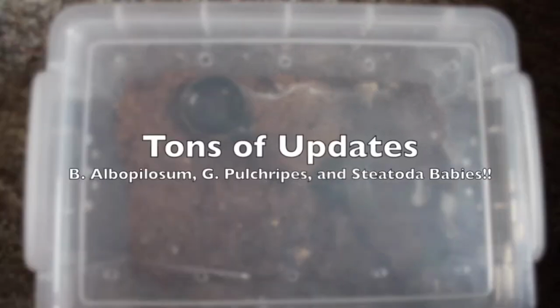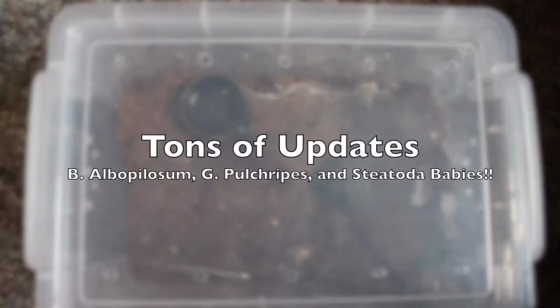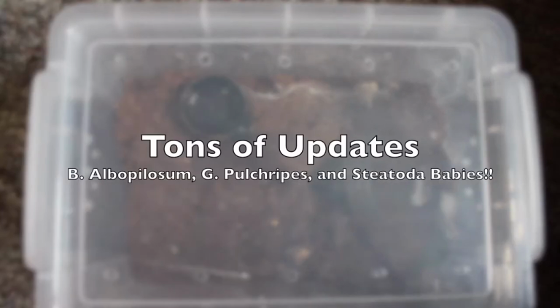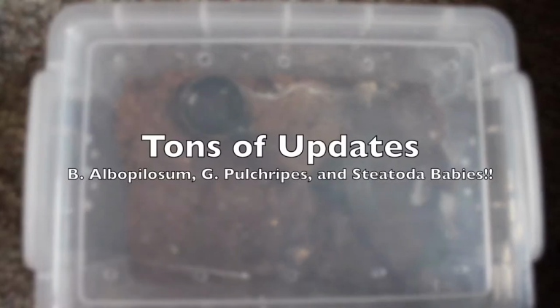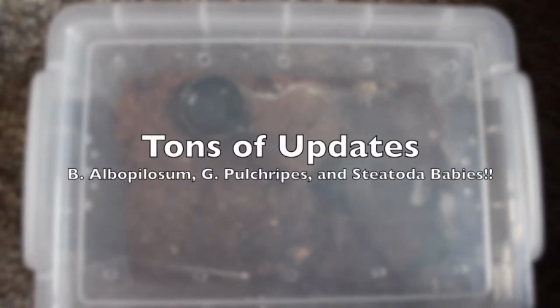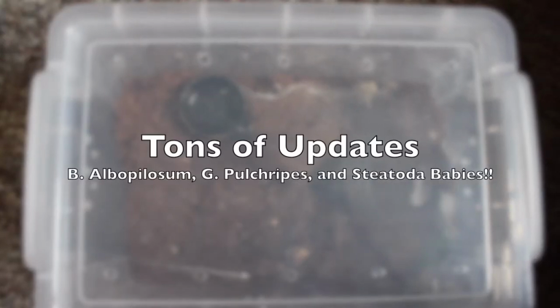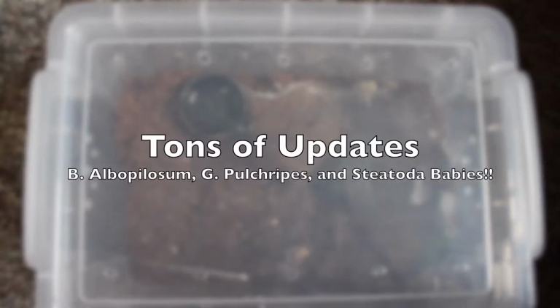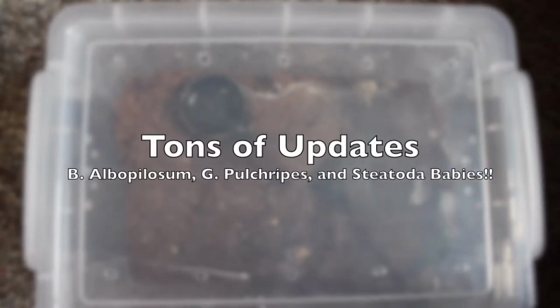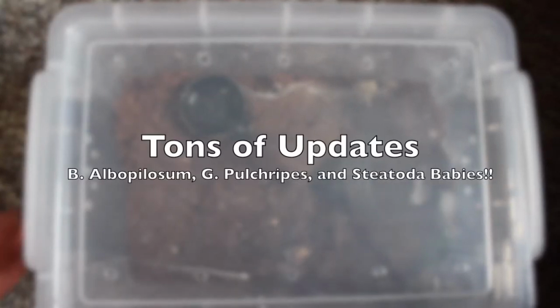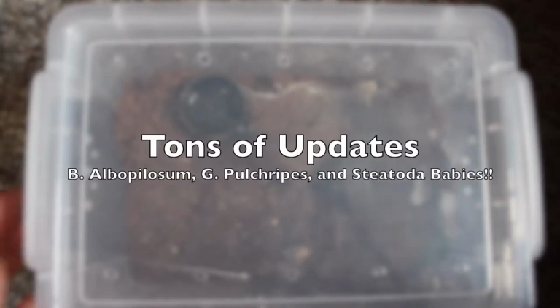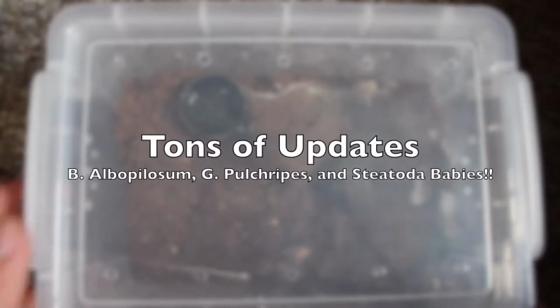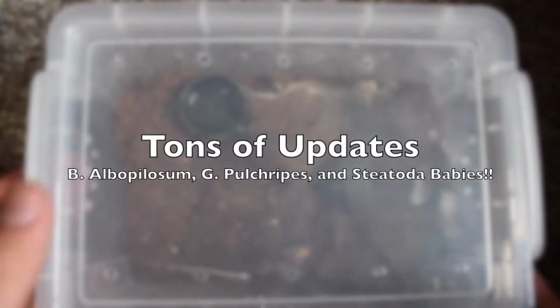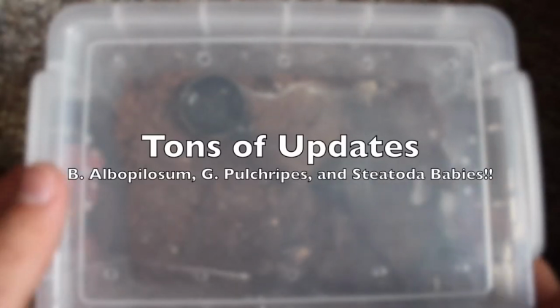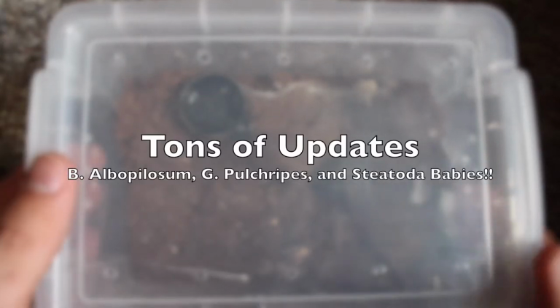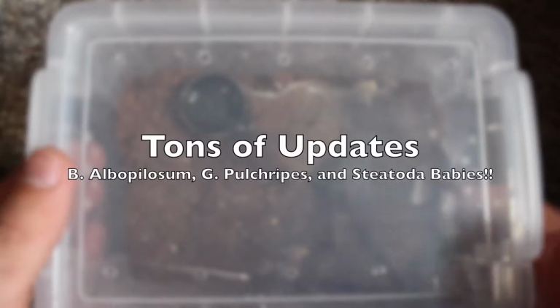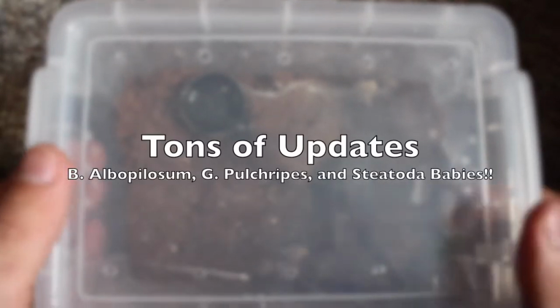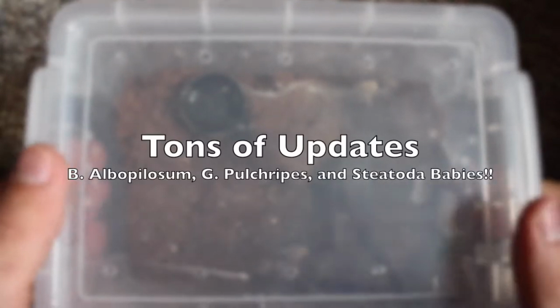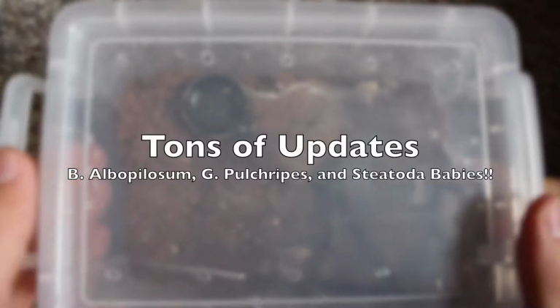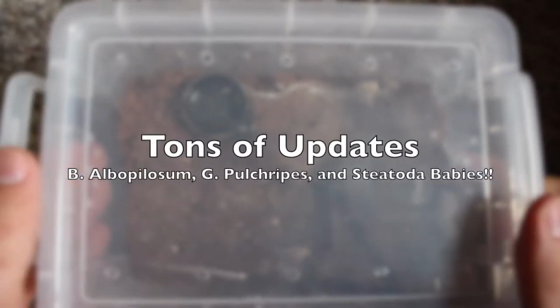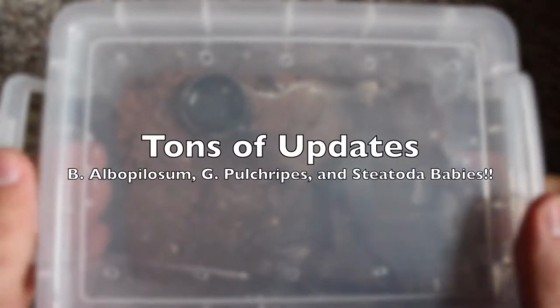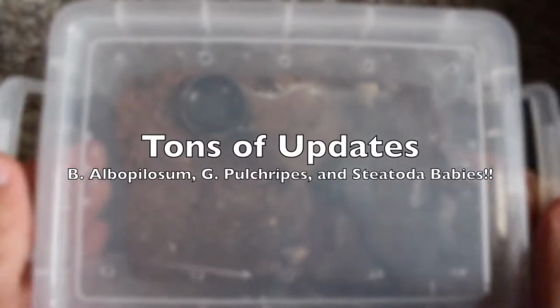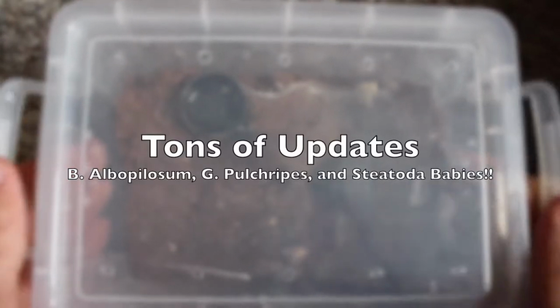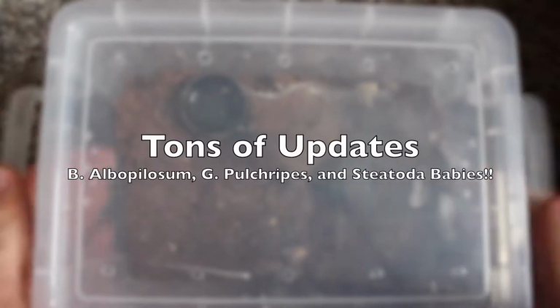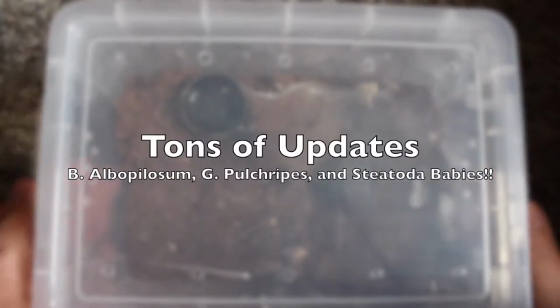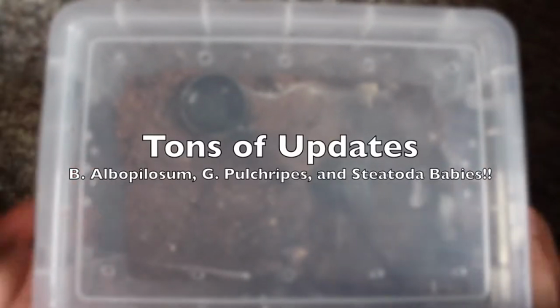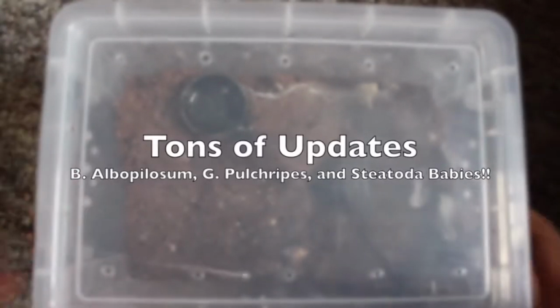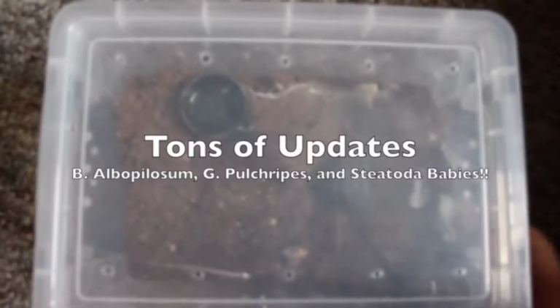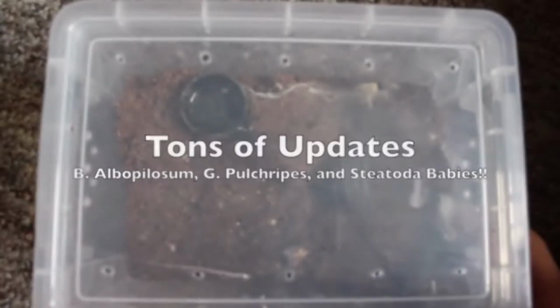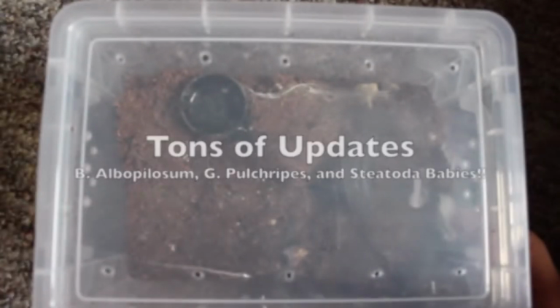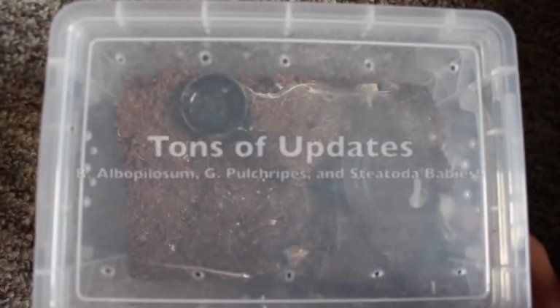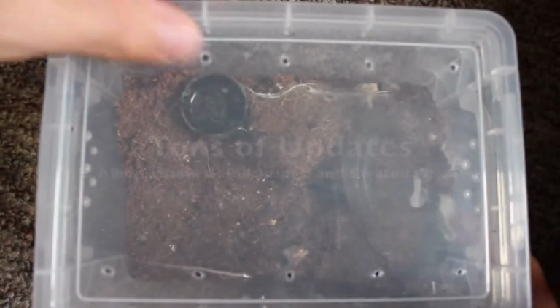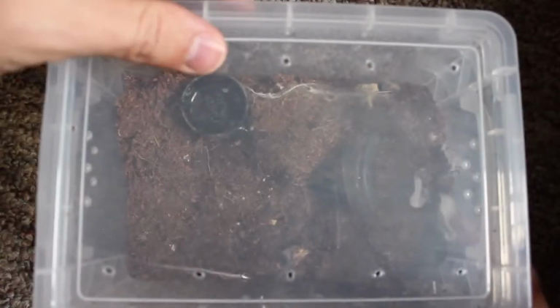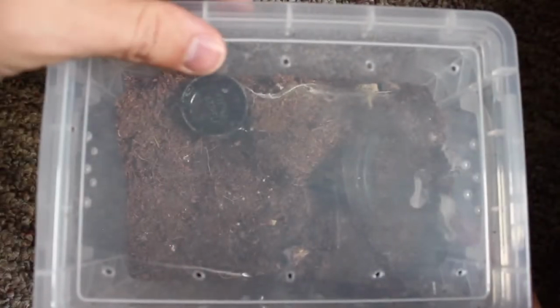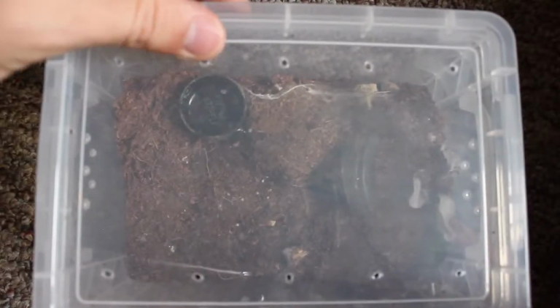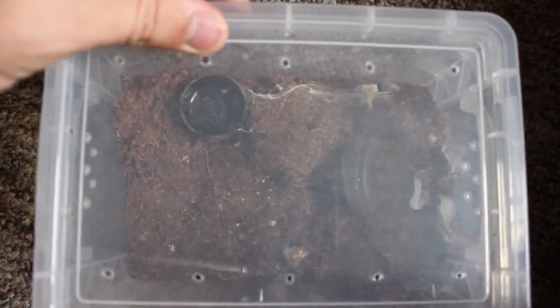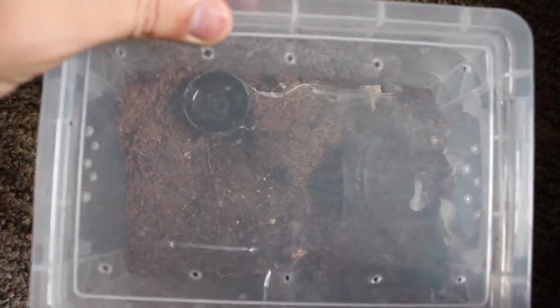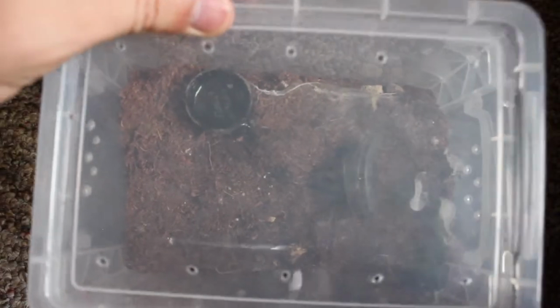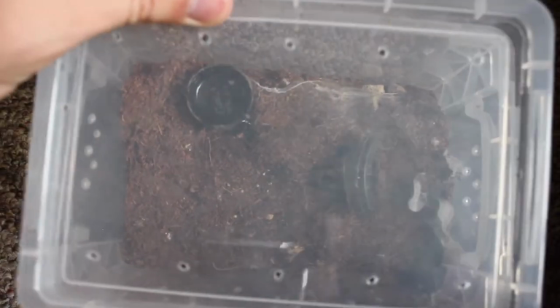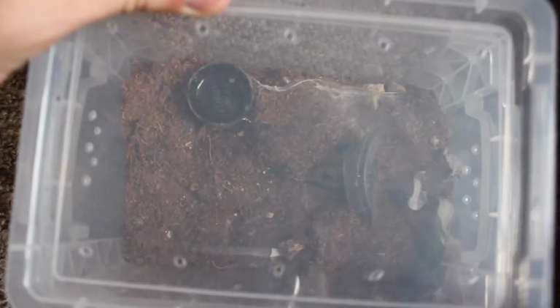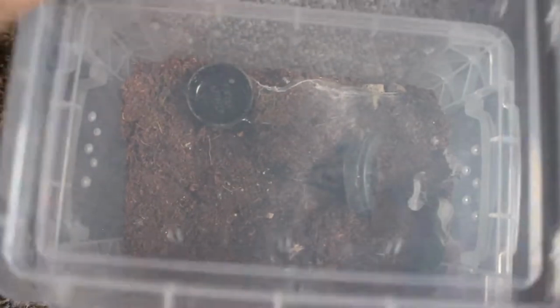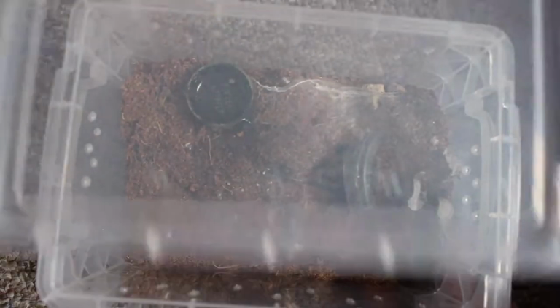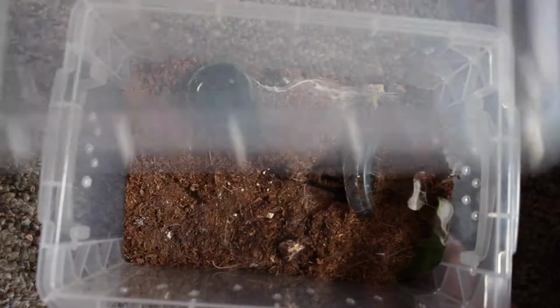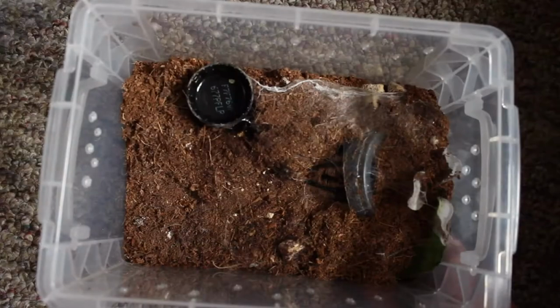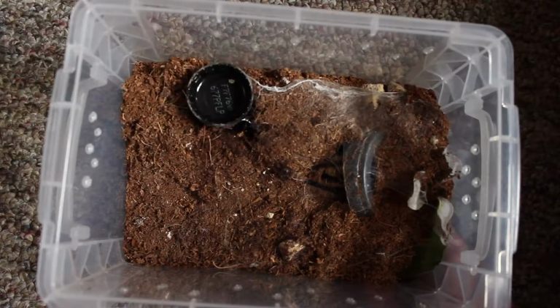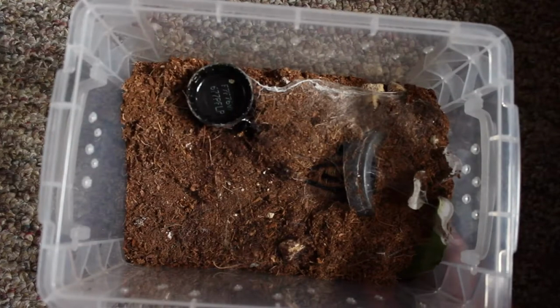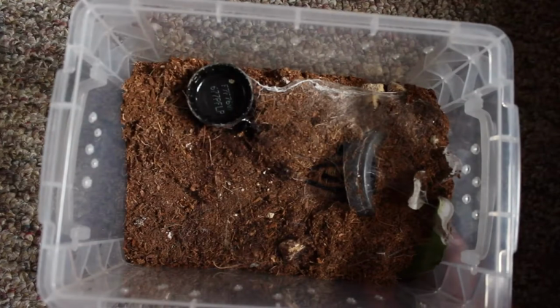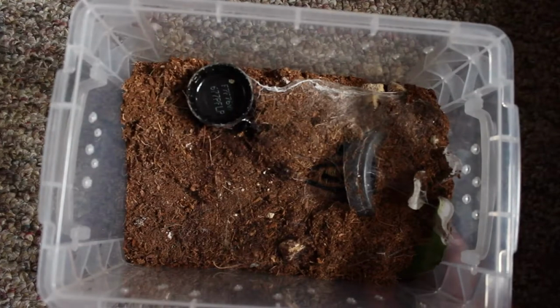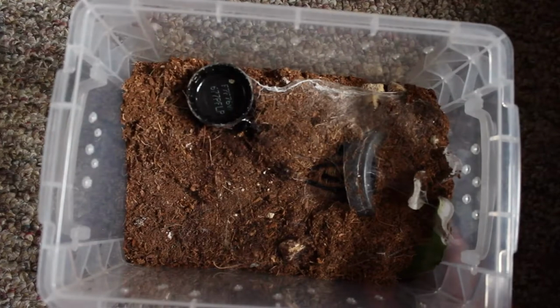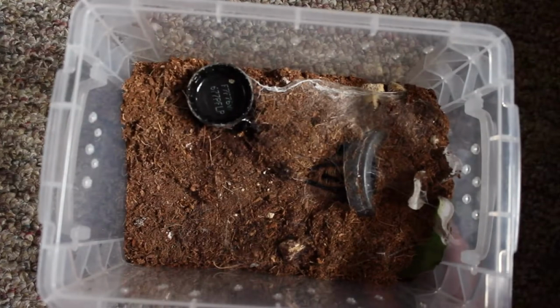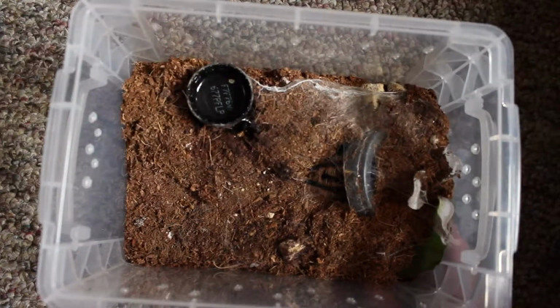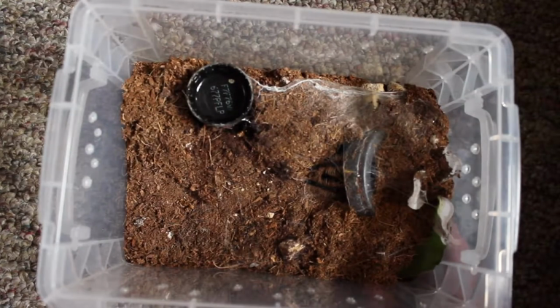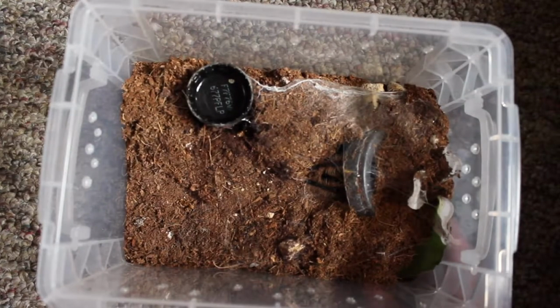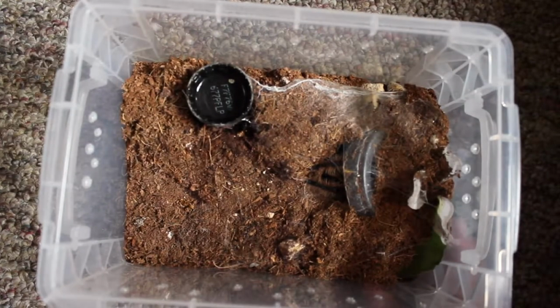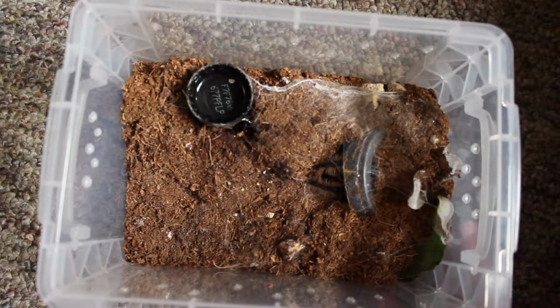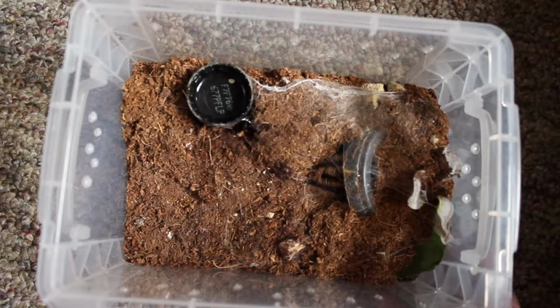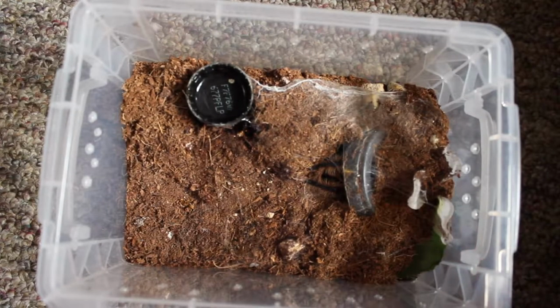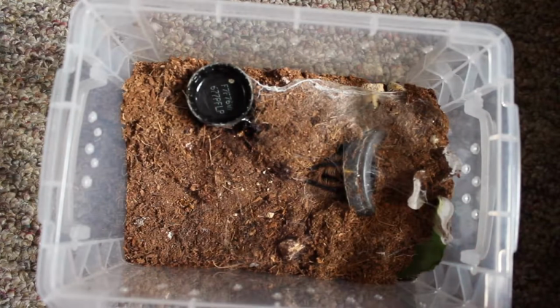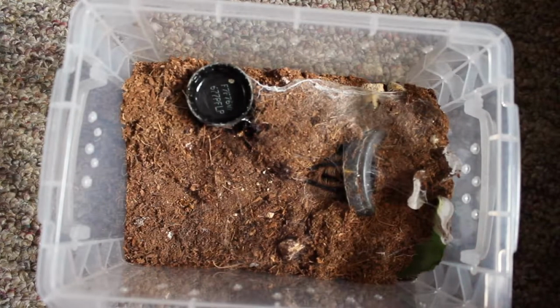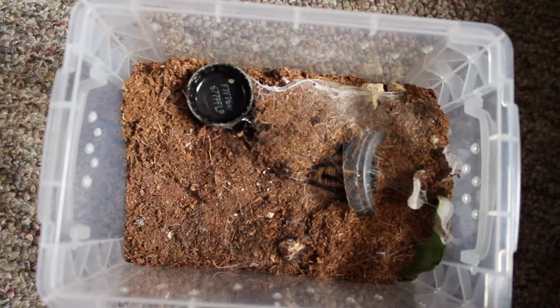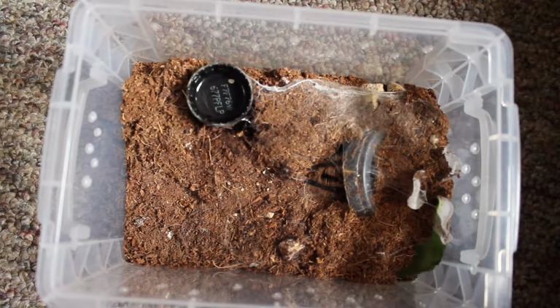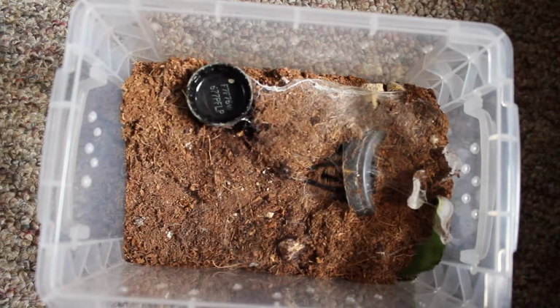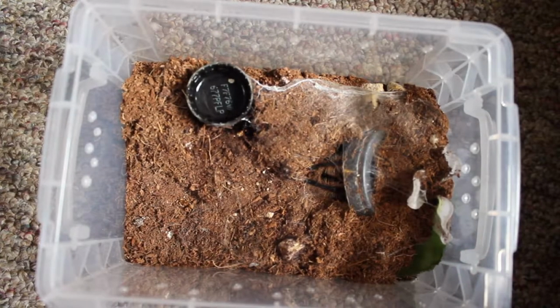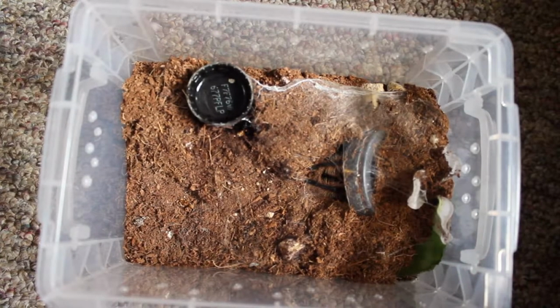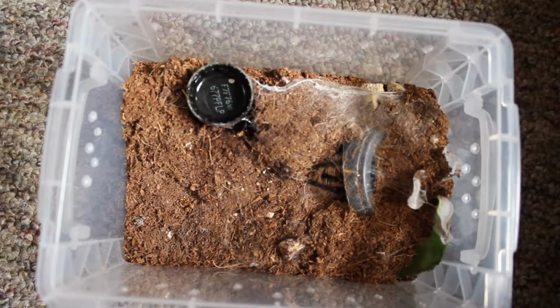How's it going everybody? Taking a little break from Spider Bread and Breakfast. Today we have a ton of updates starting with our Brachiopelma albophilosum.